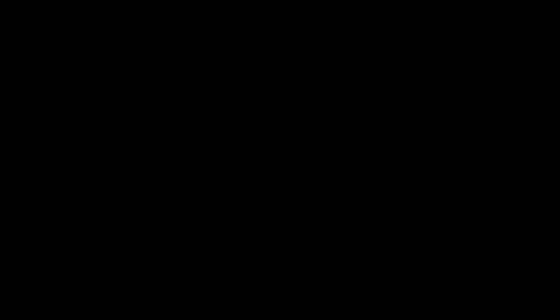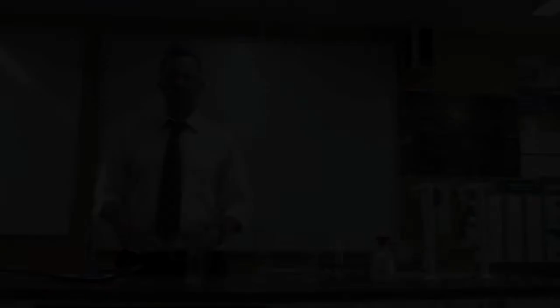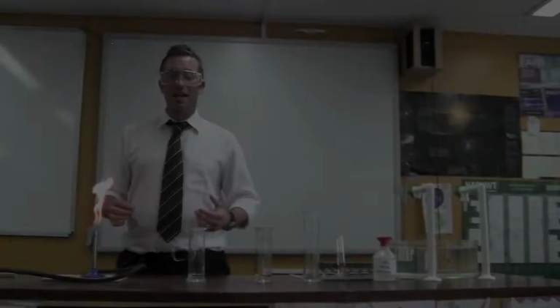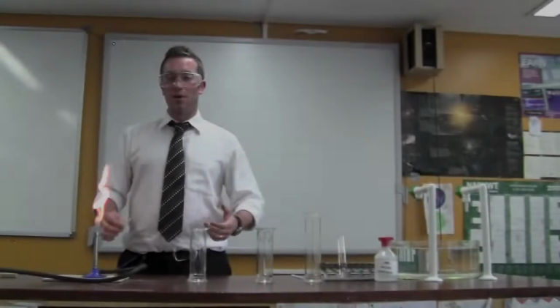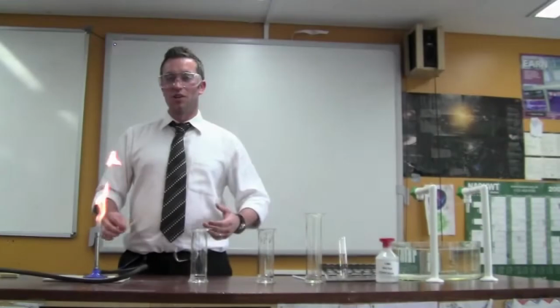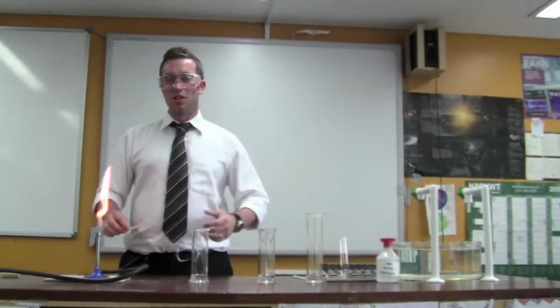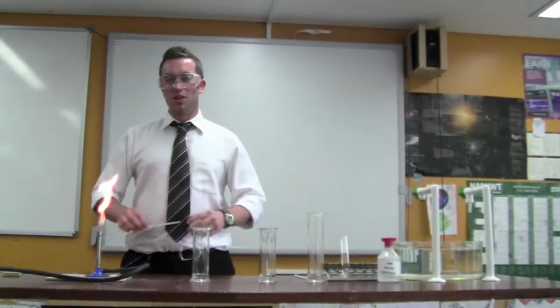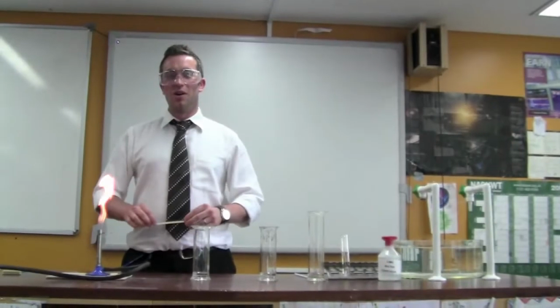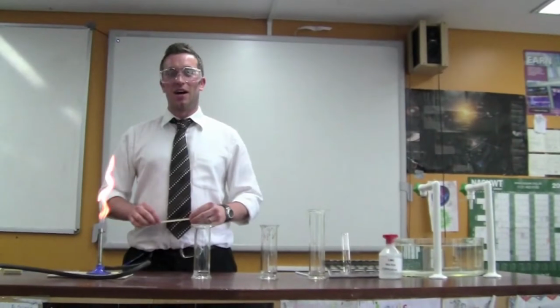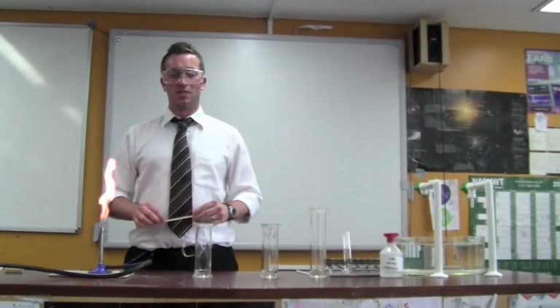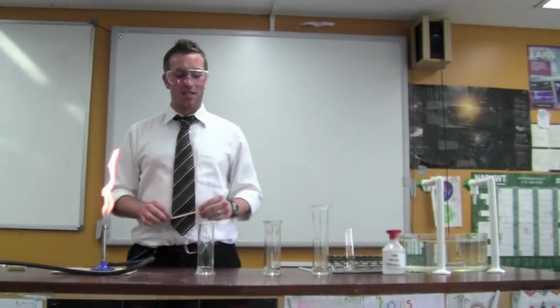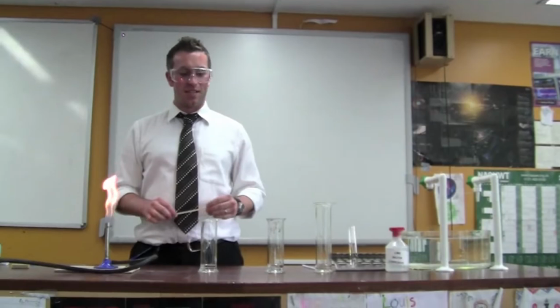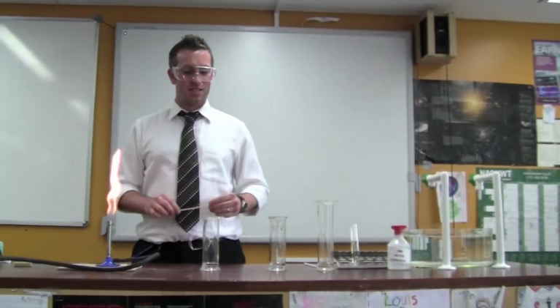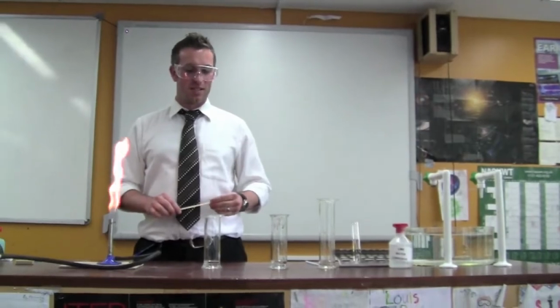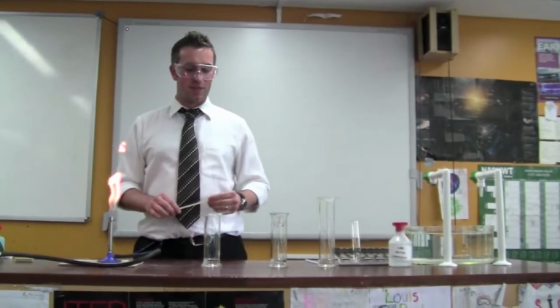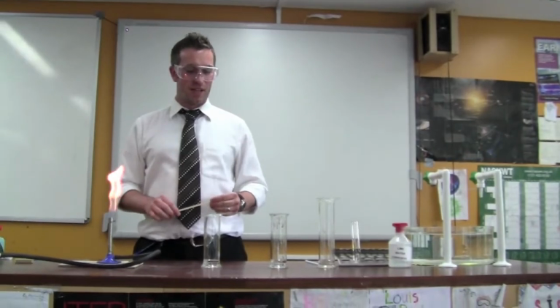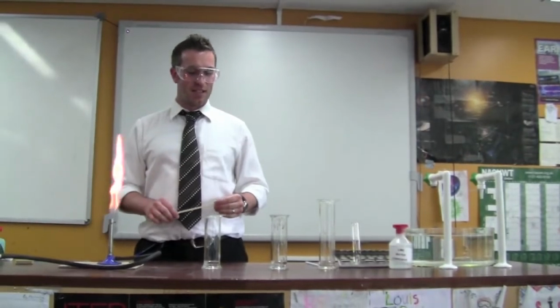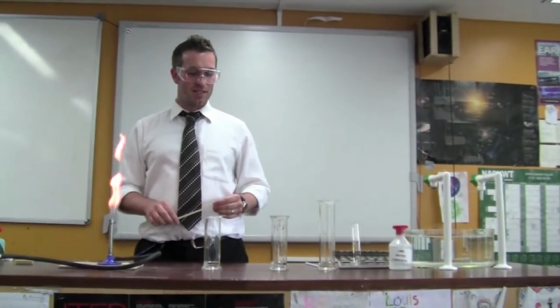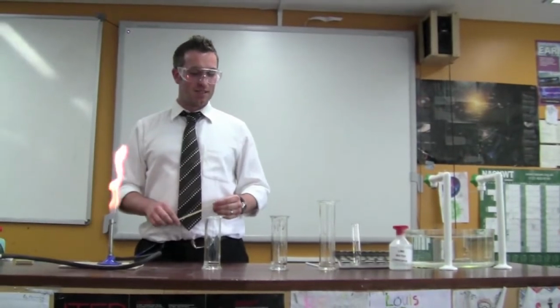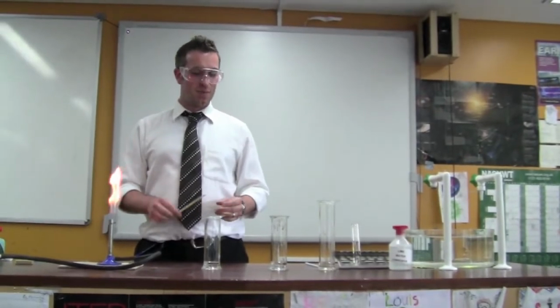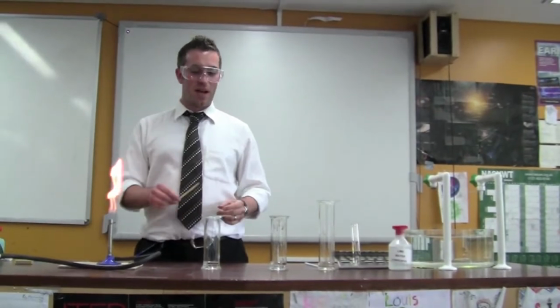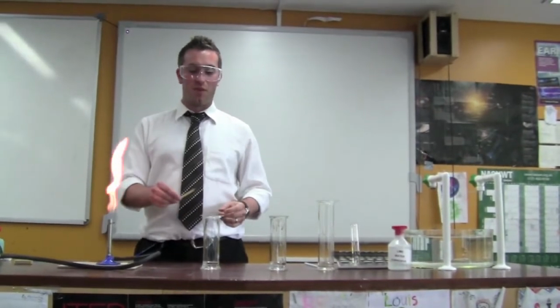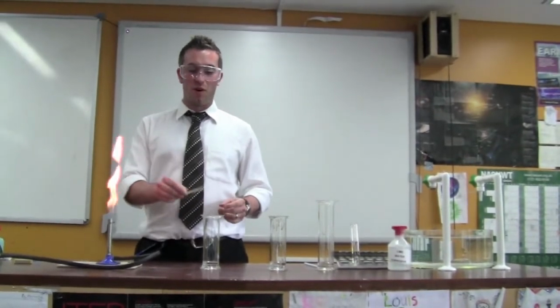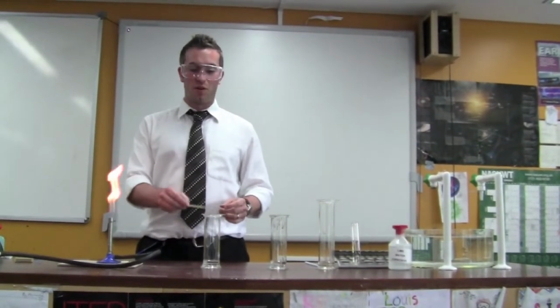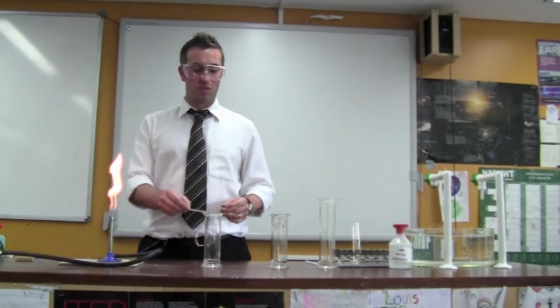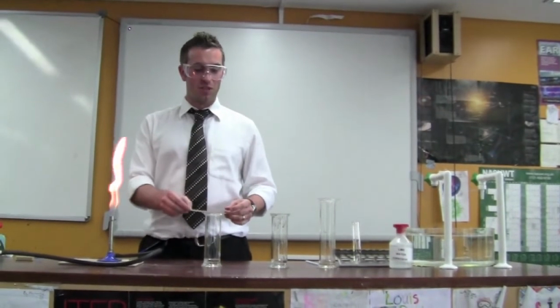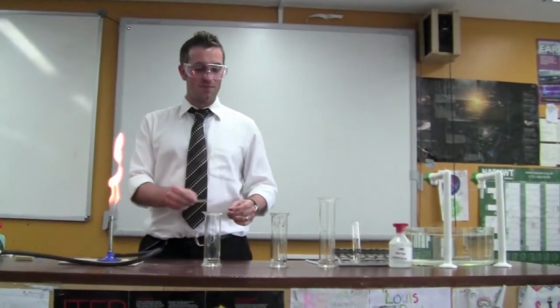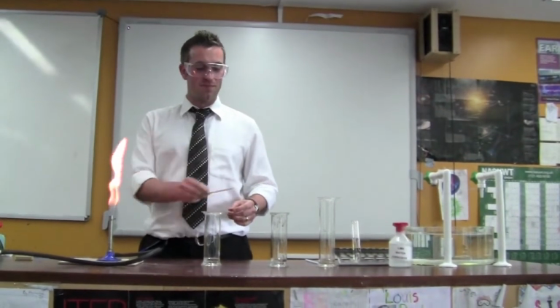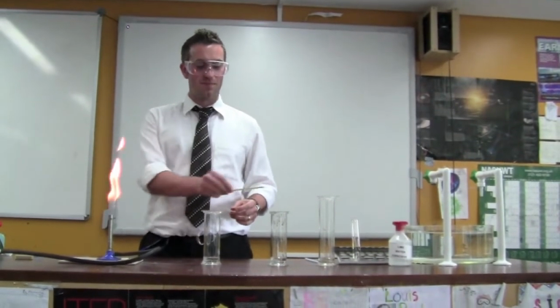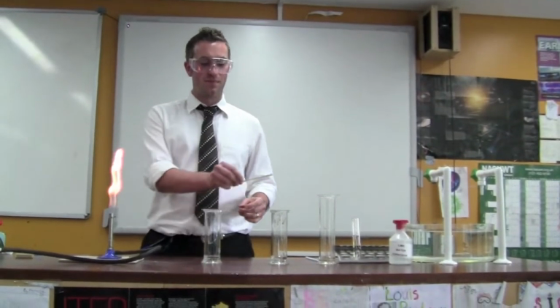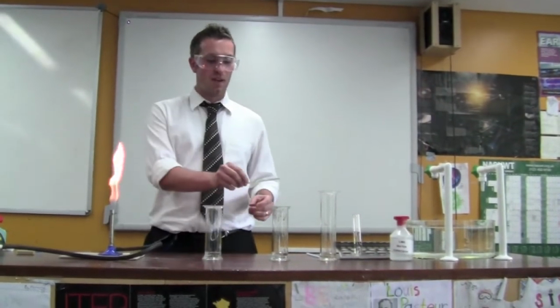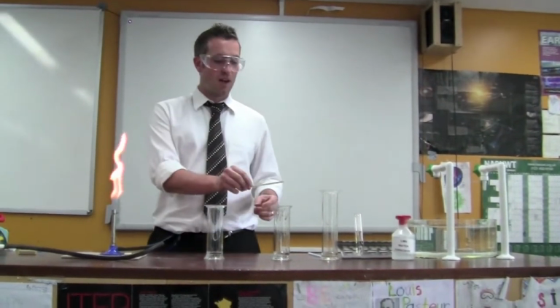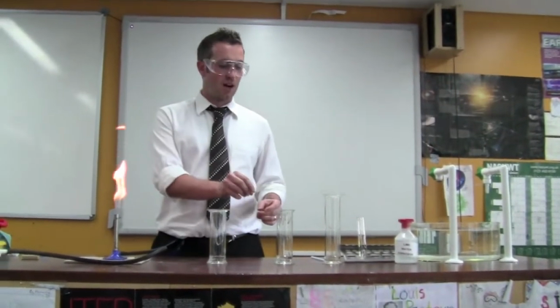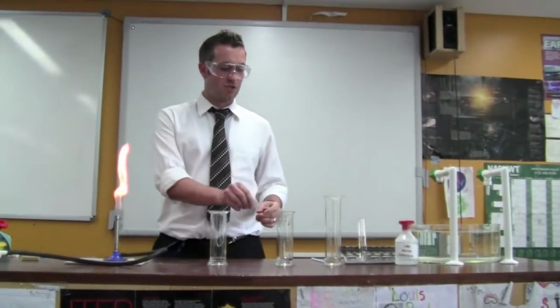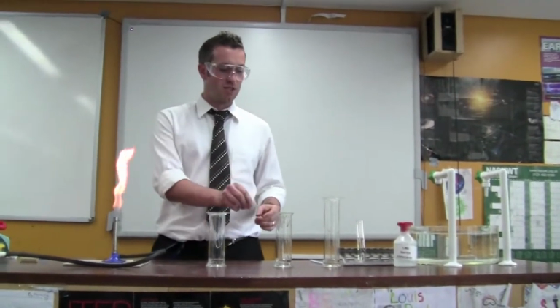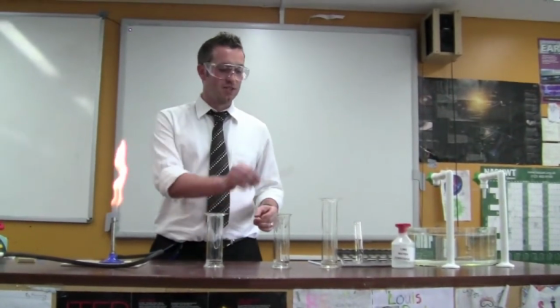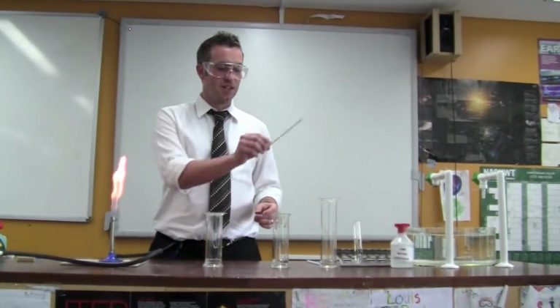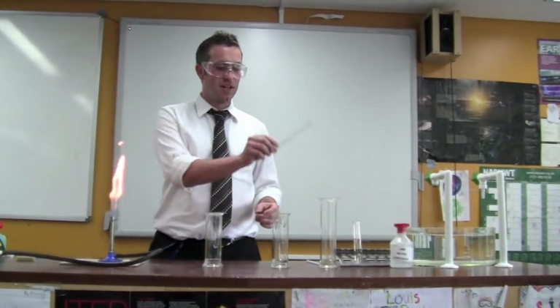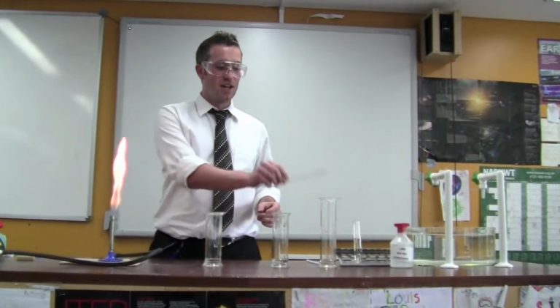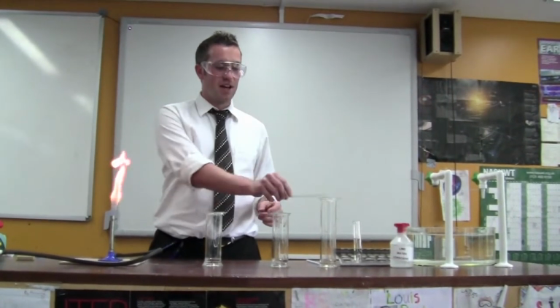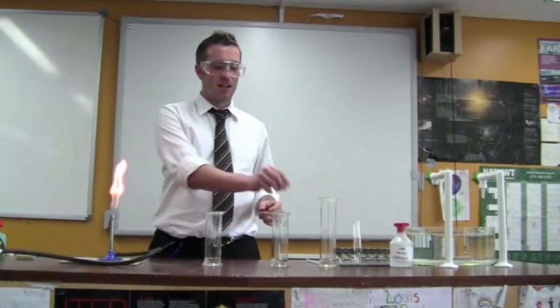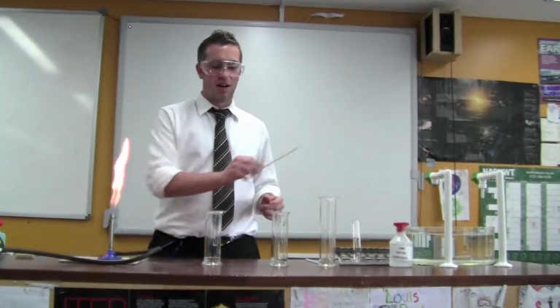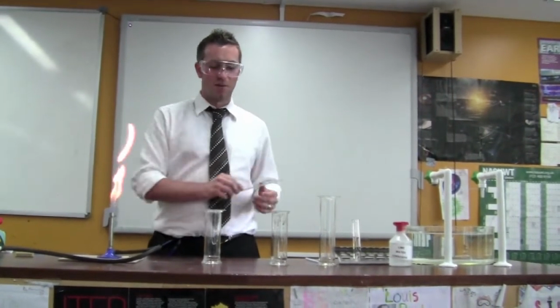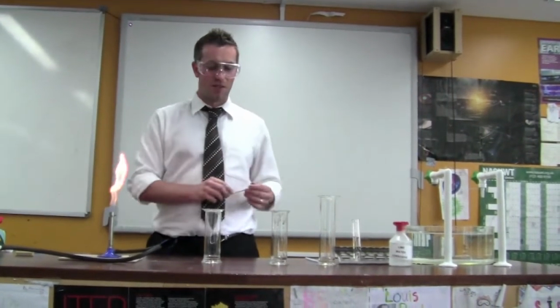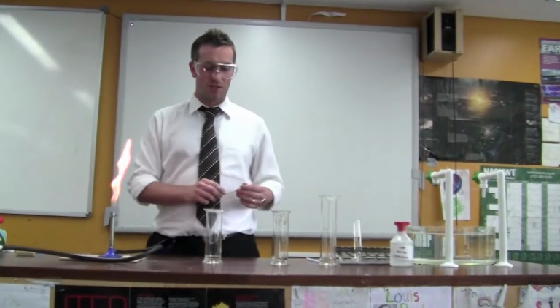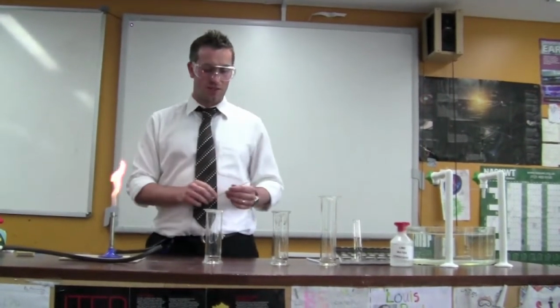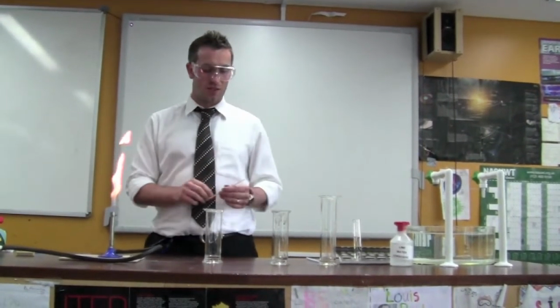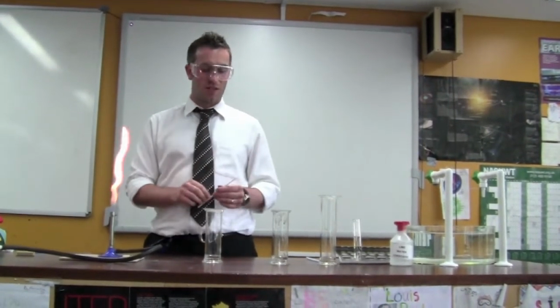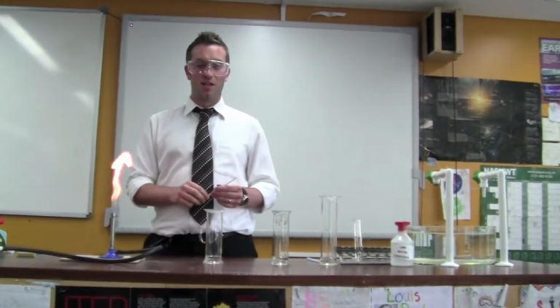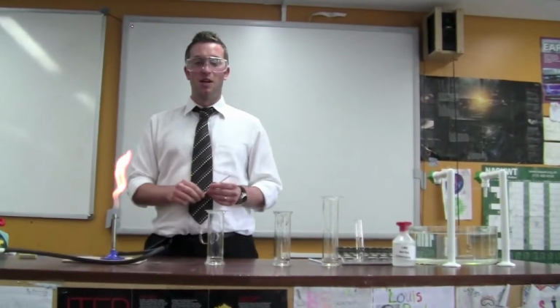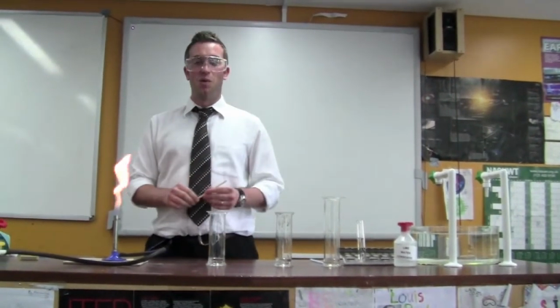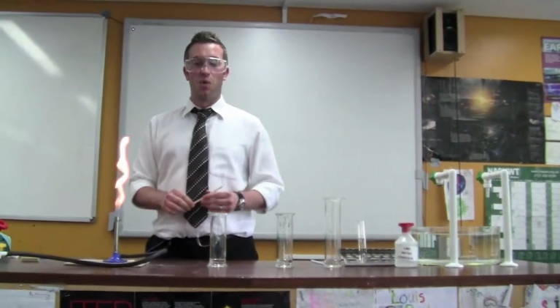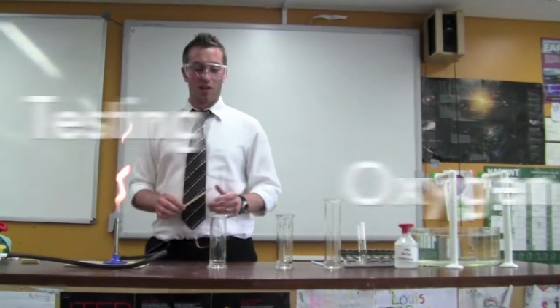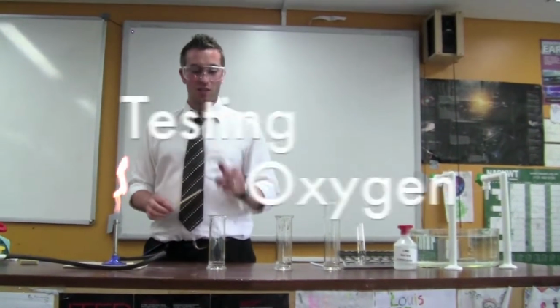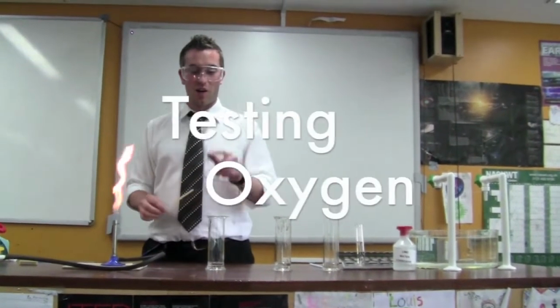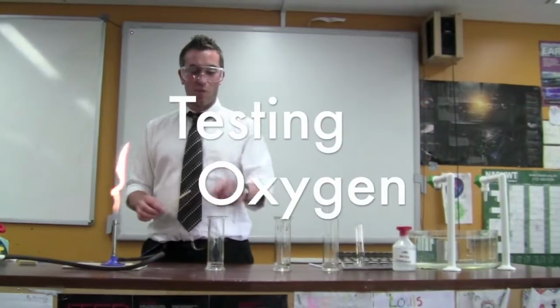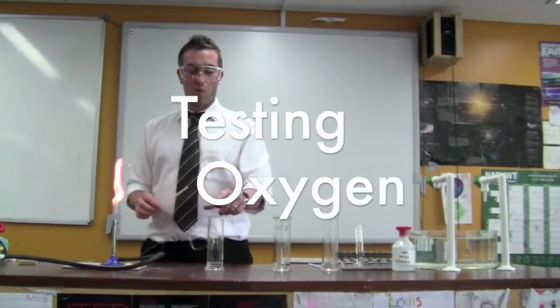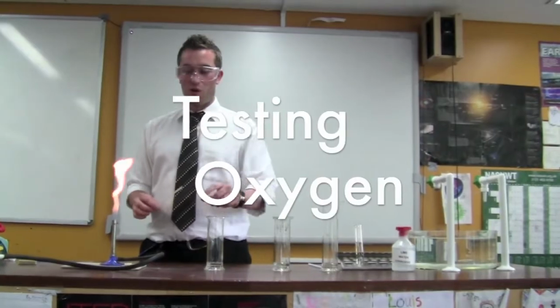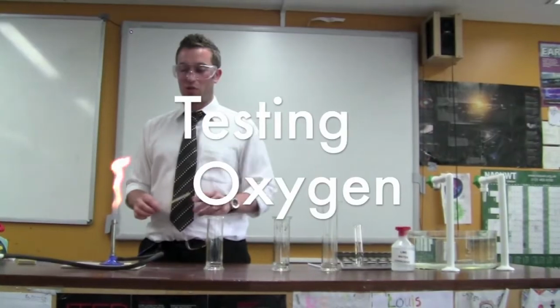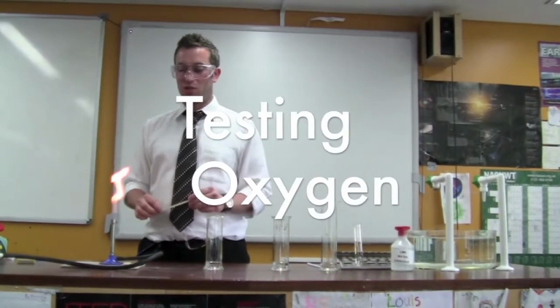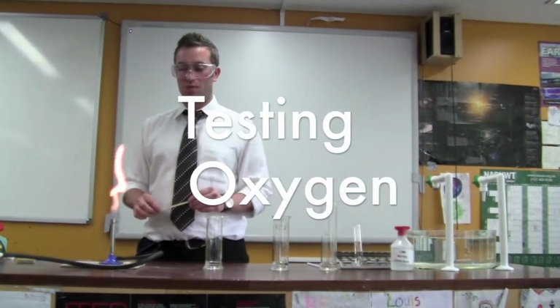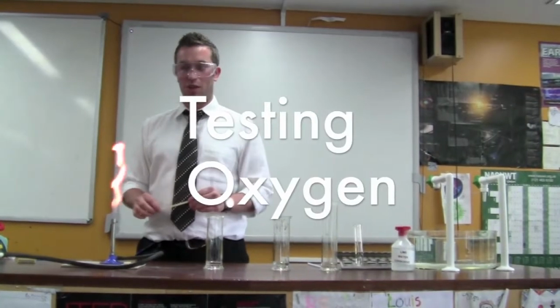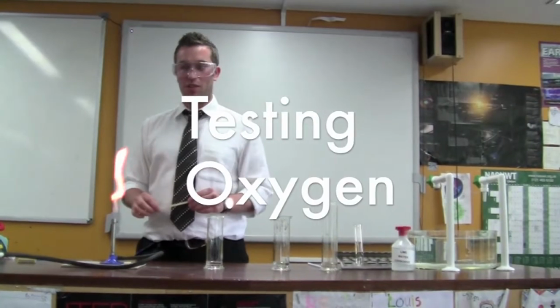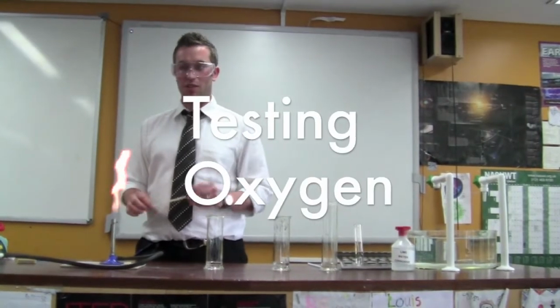Now we're going to show you how to test the different gases. We have oxygen, hydrogen, and carbon dioxide. We're going to start with oxygen first.